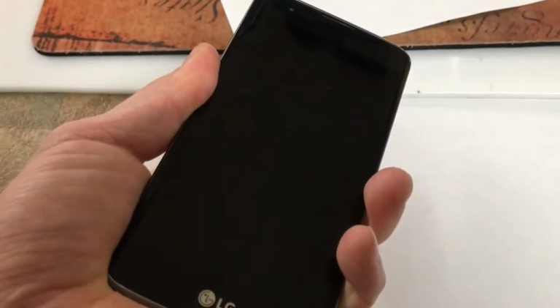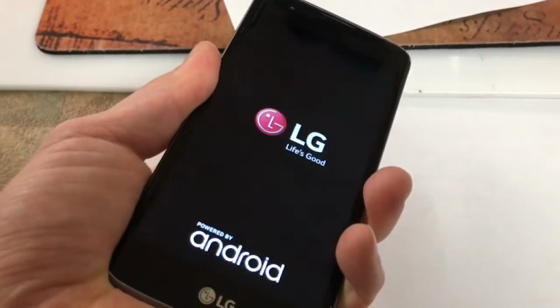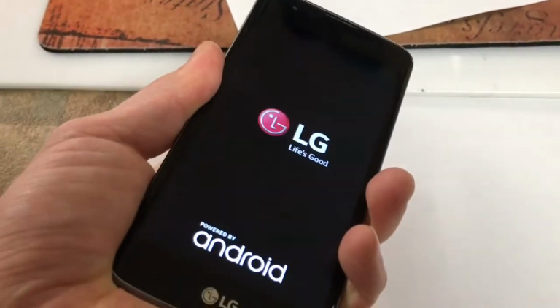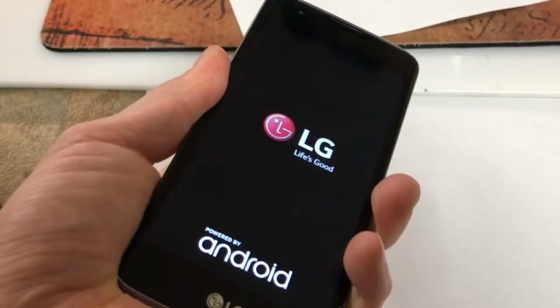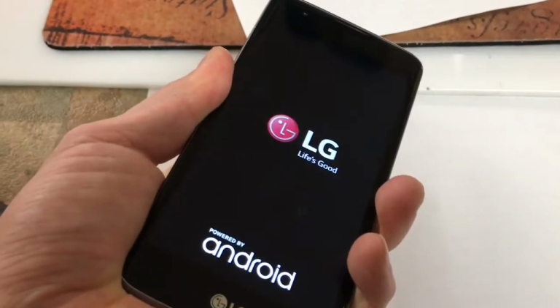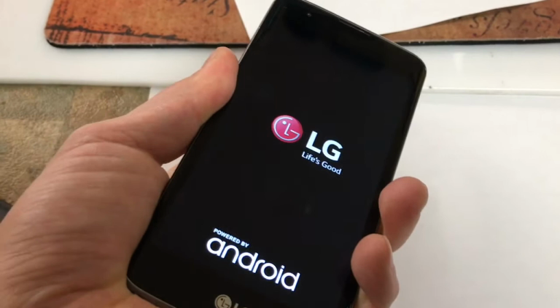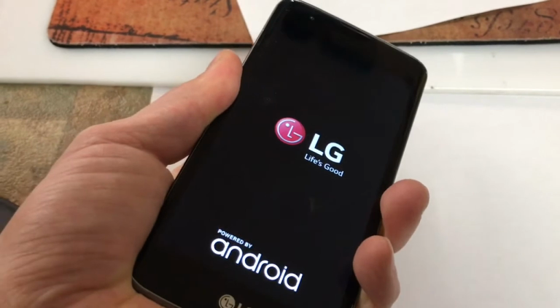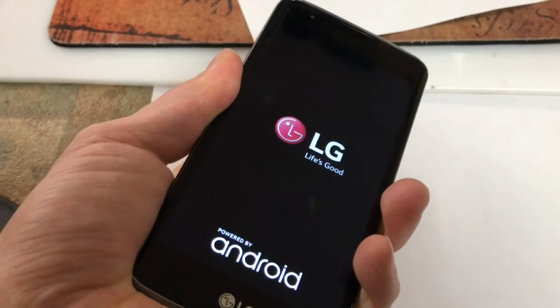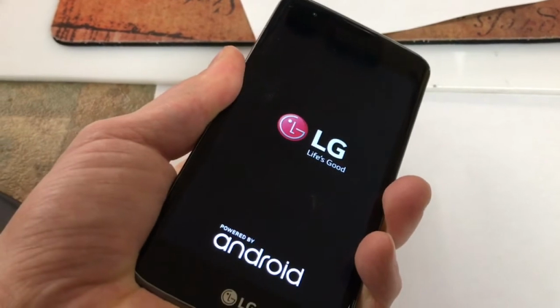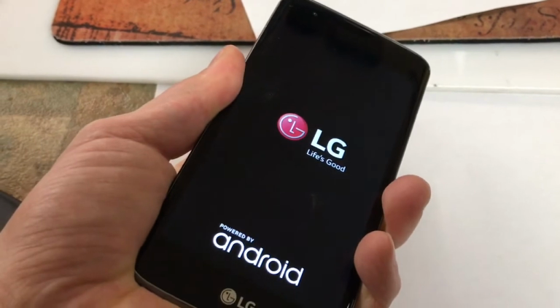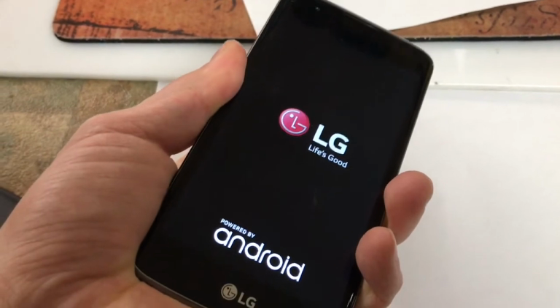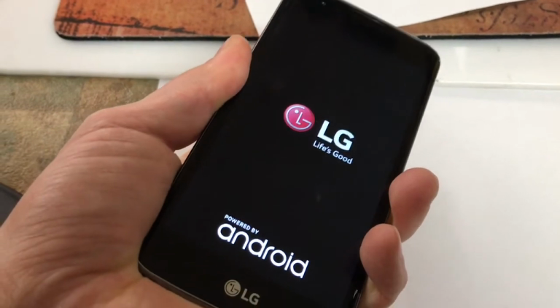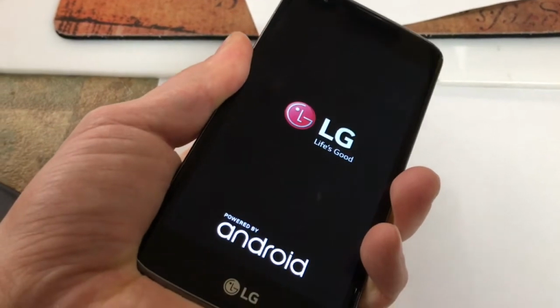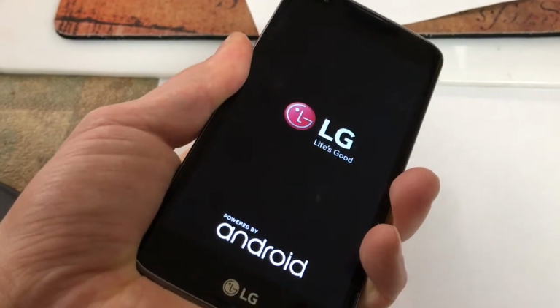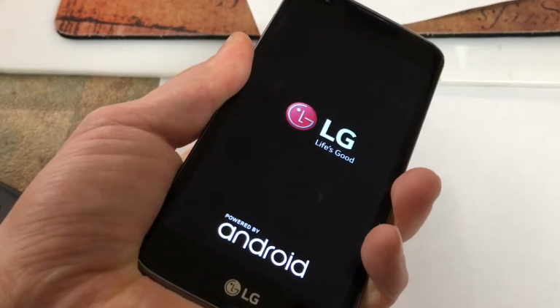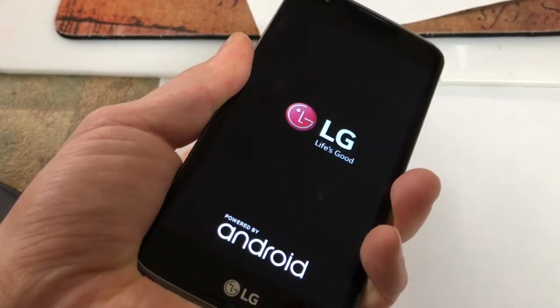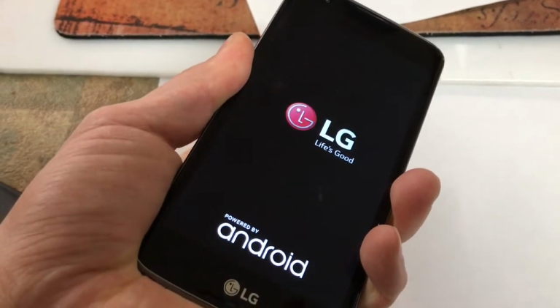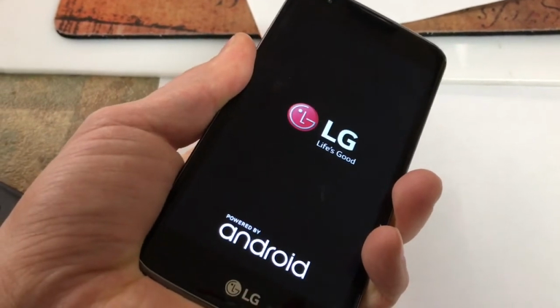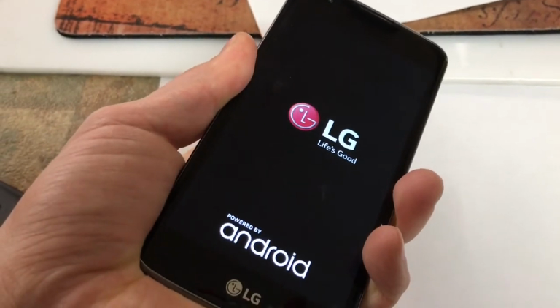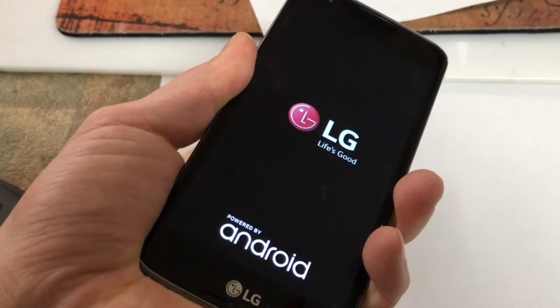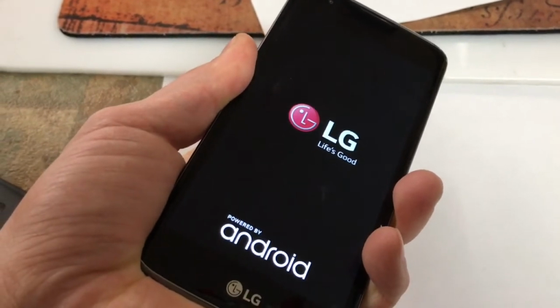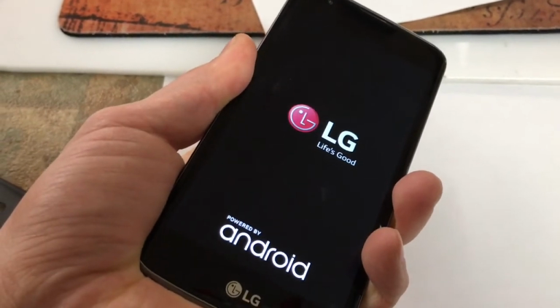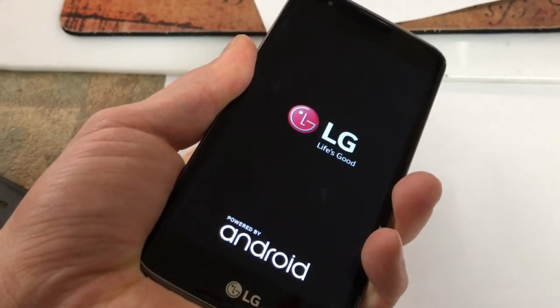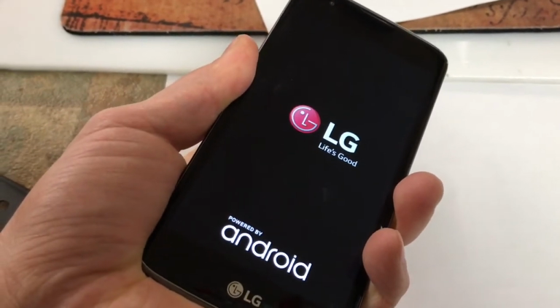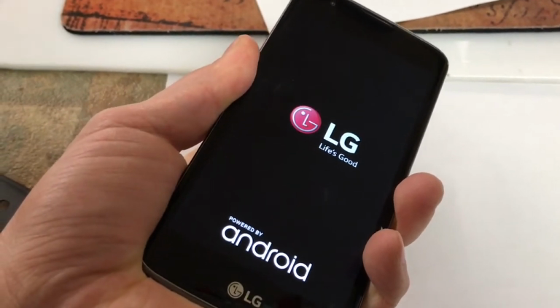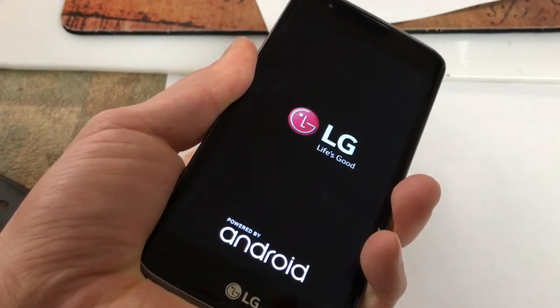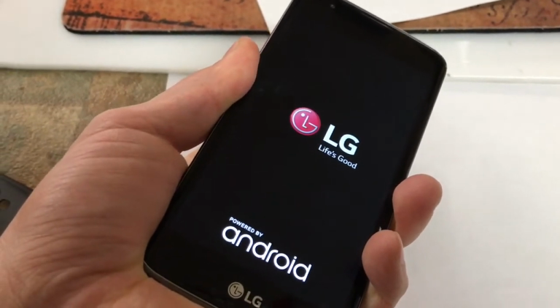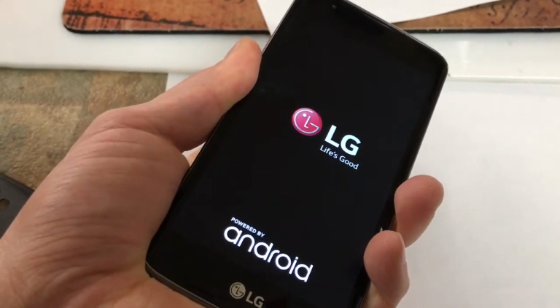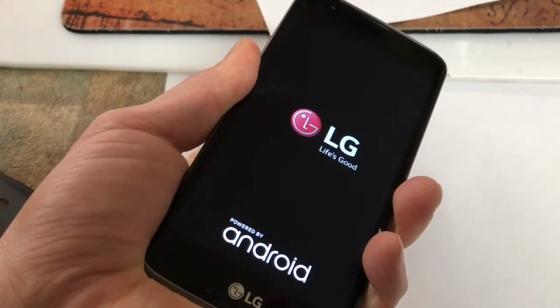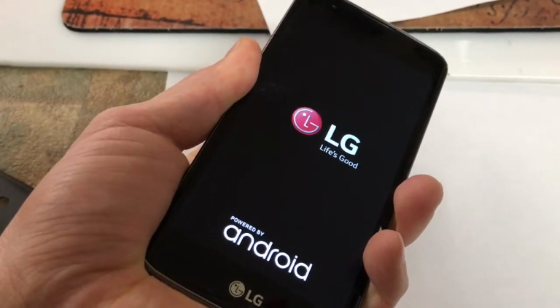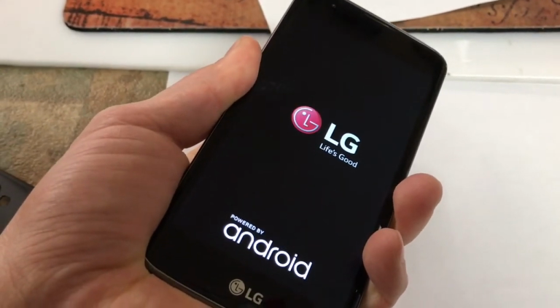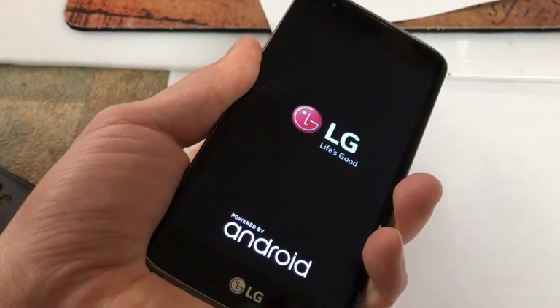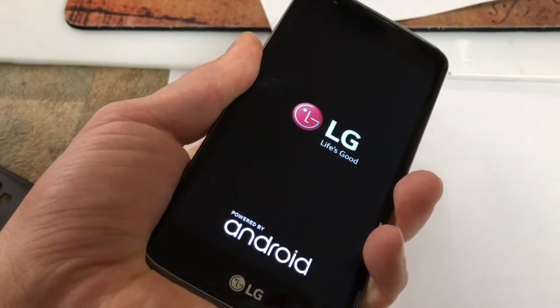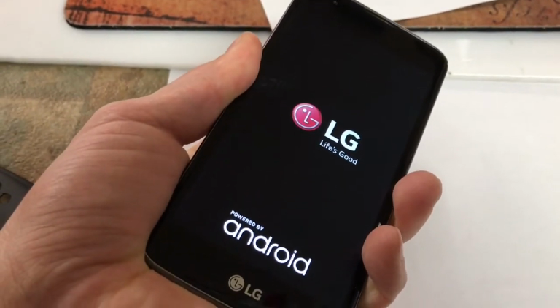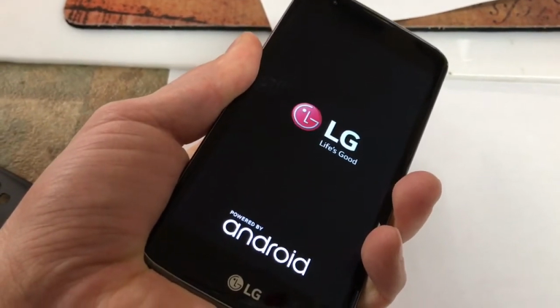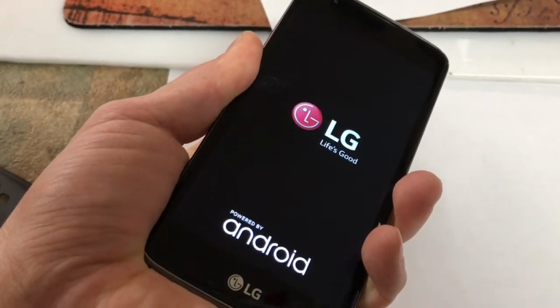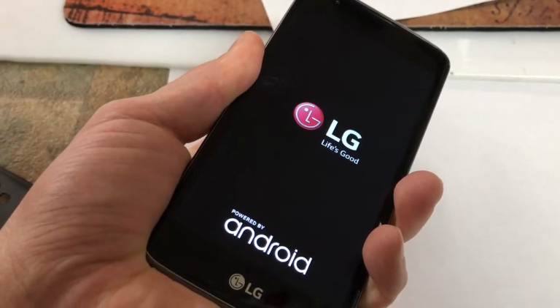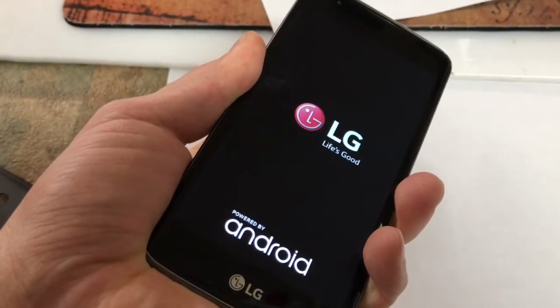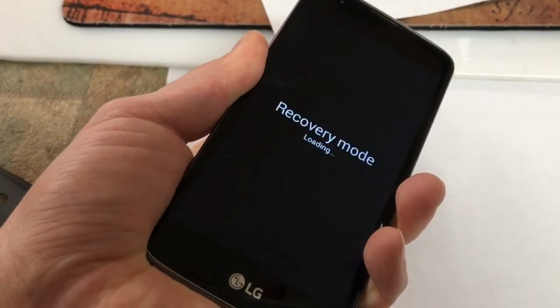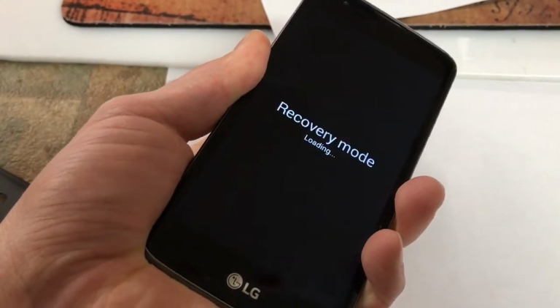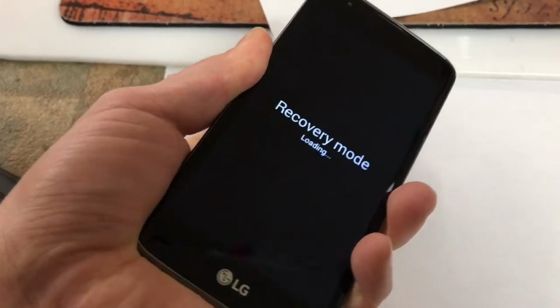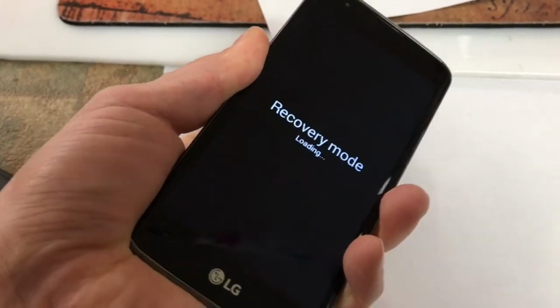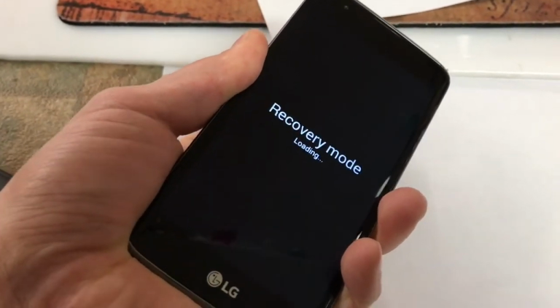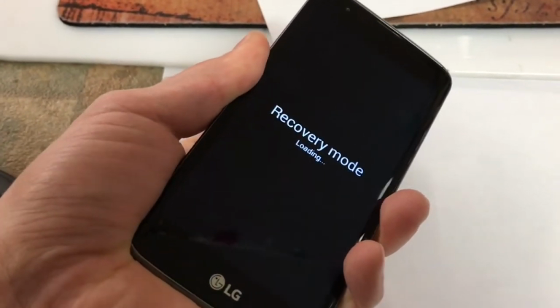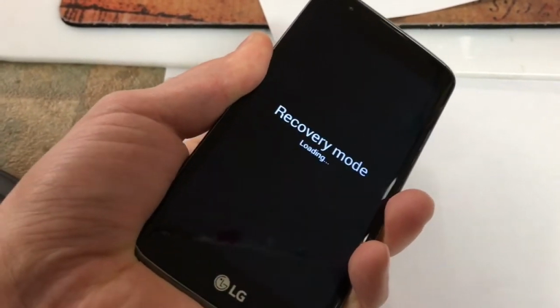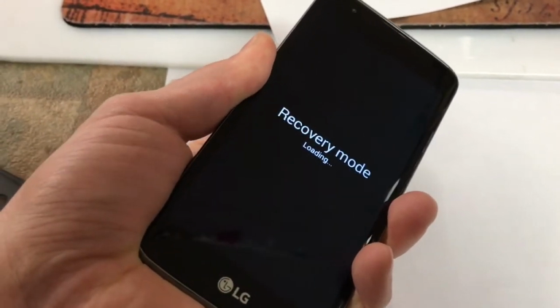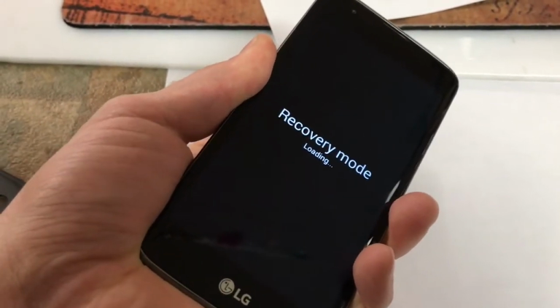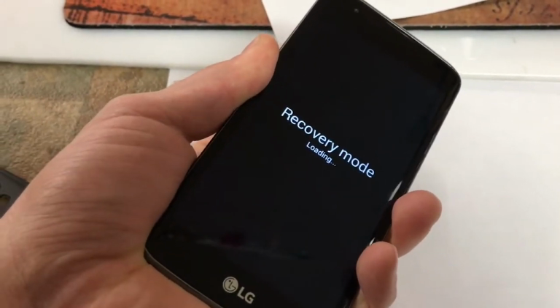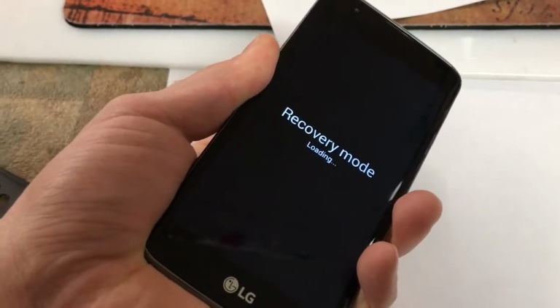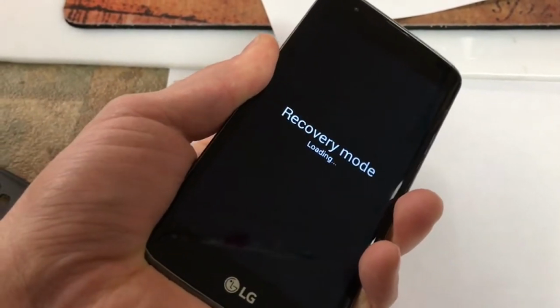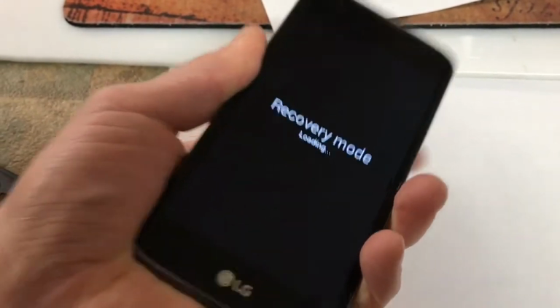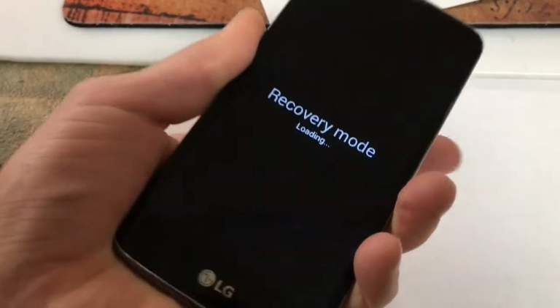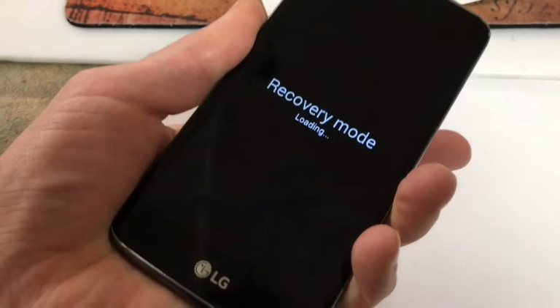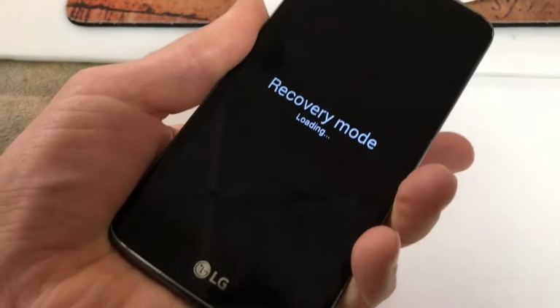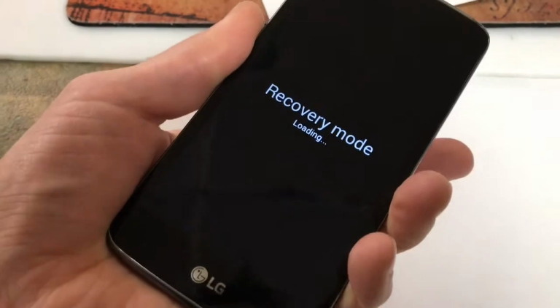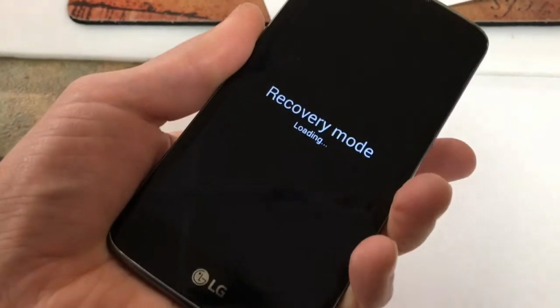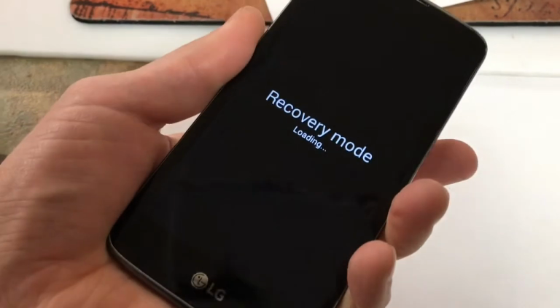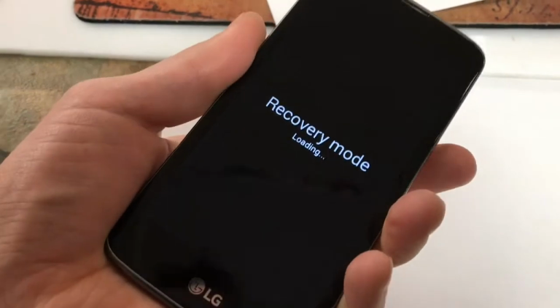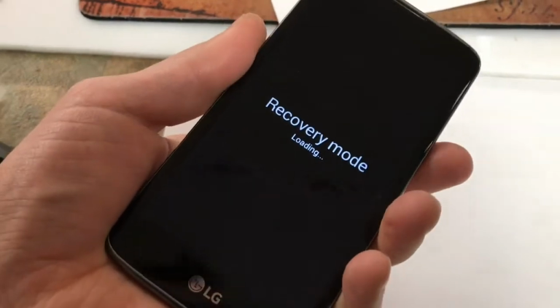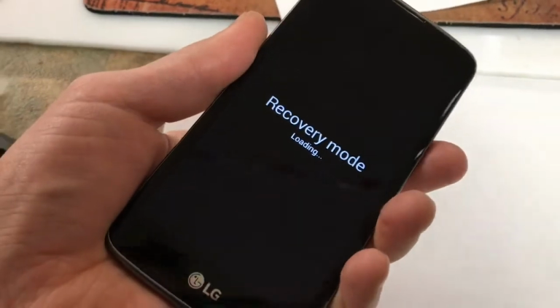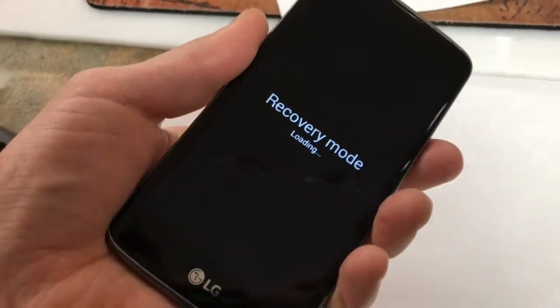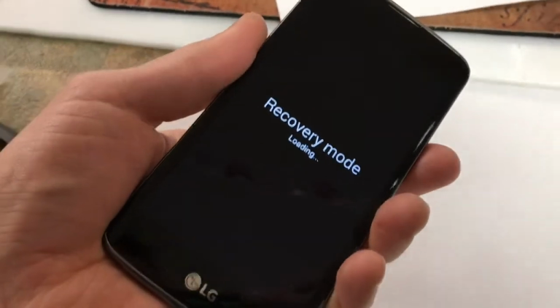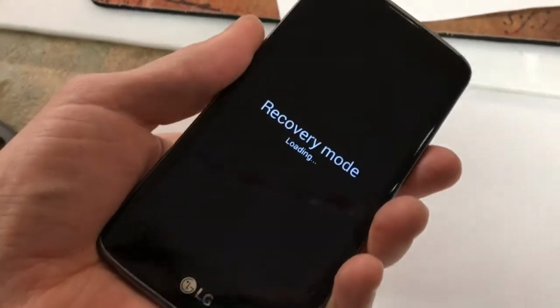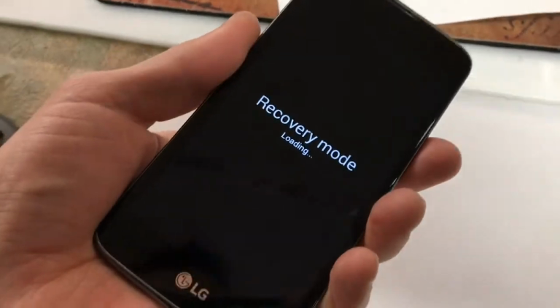It should take you to a screen that says Recovery Mode. Right when it does it, let go. You're able to let go.